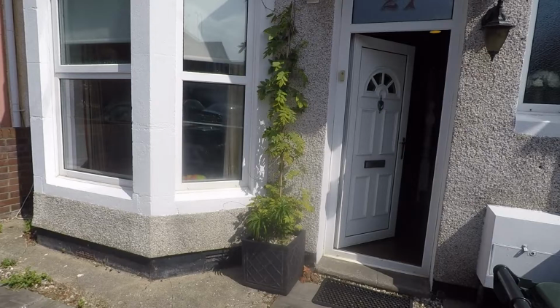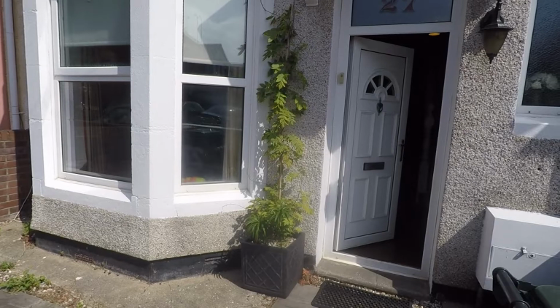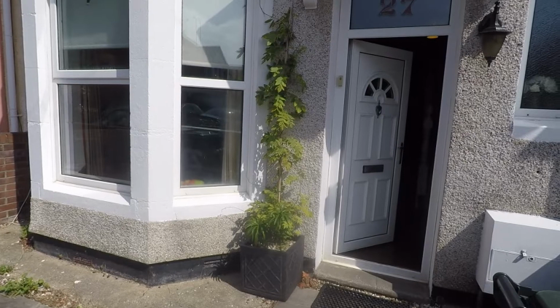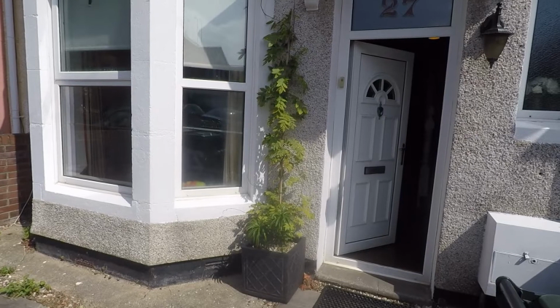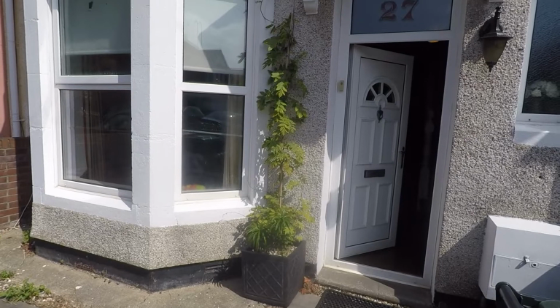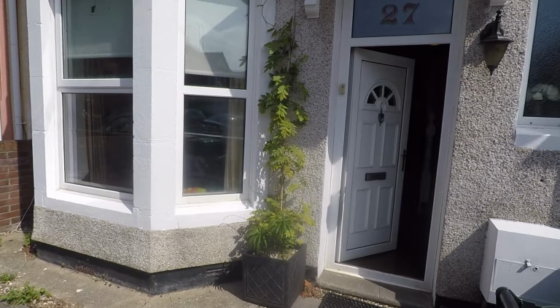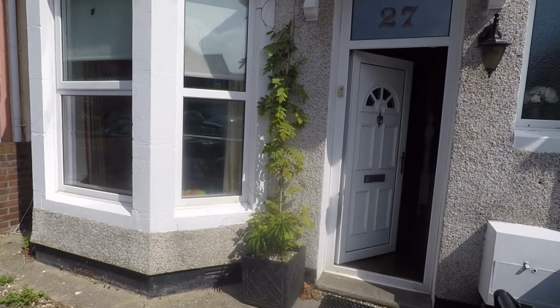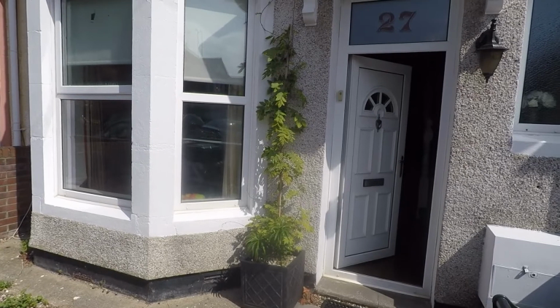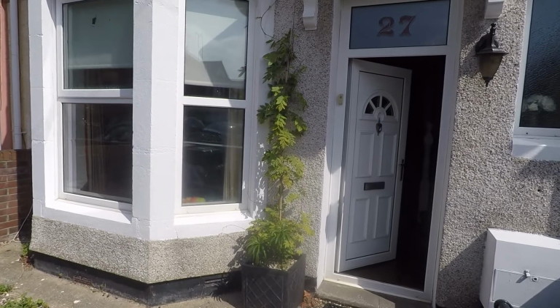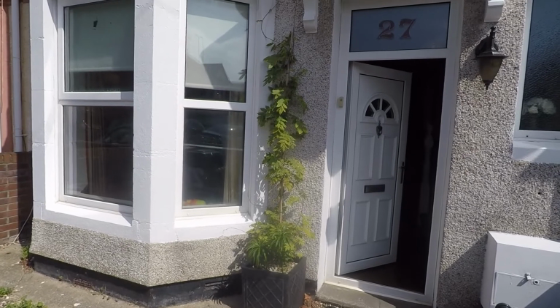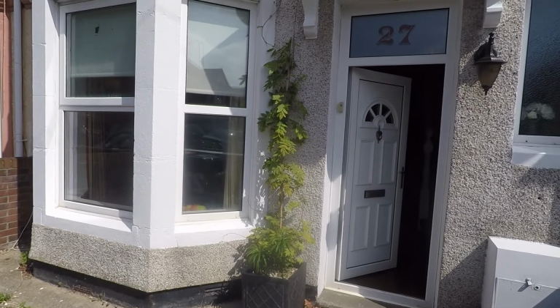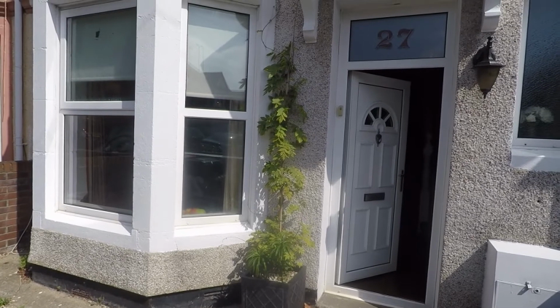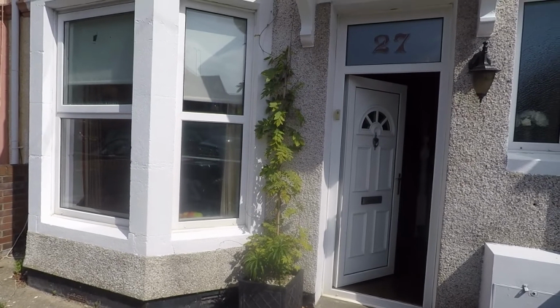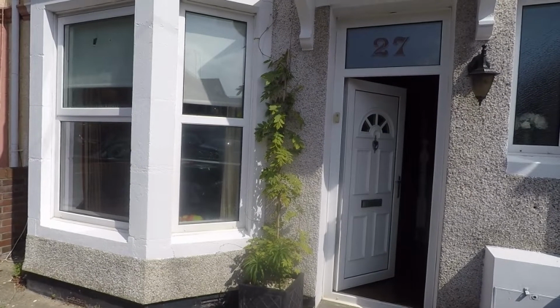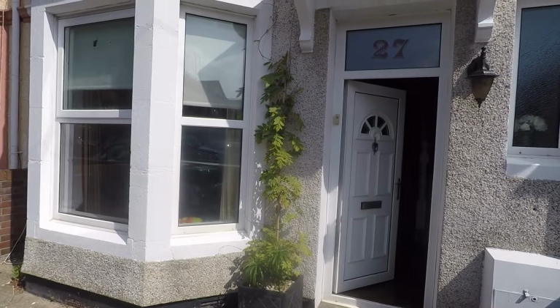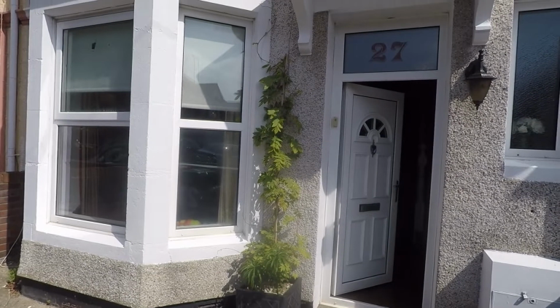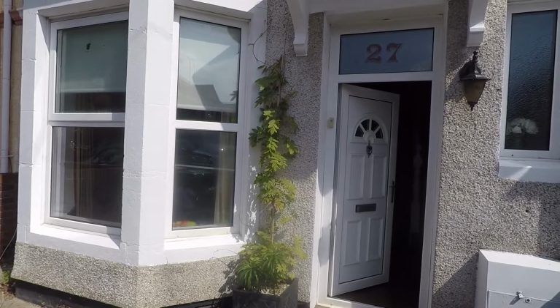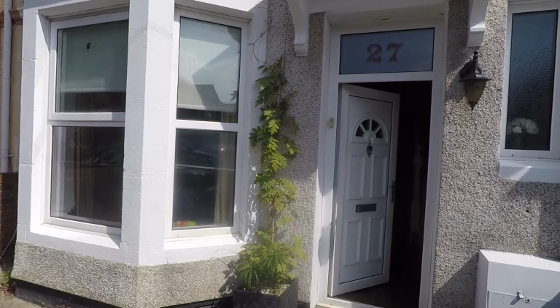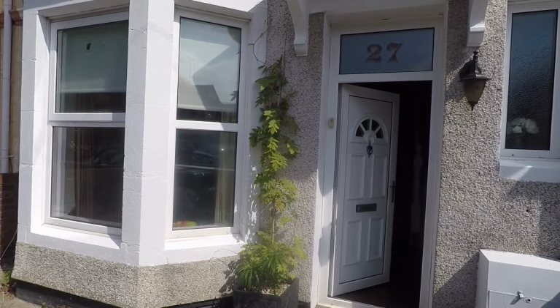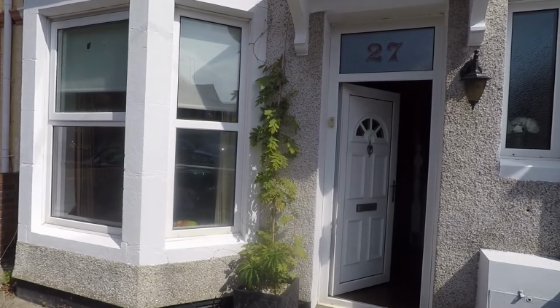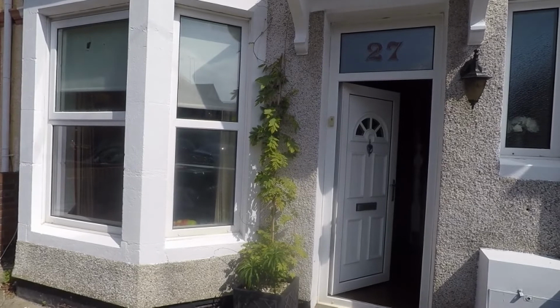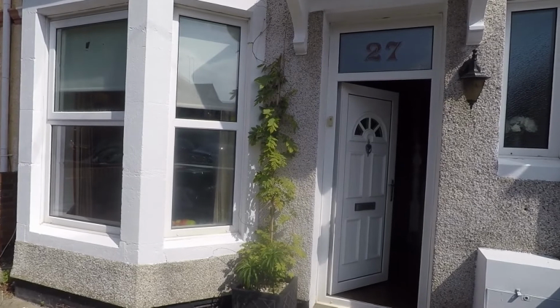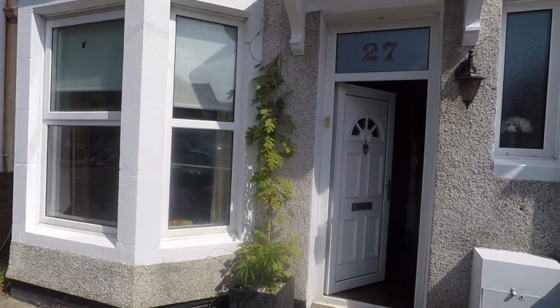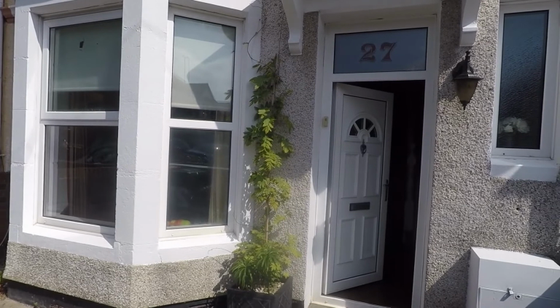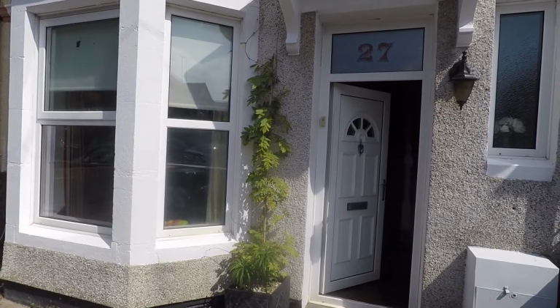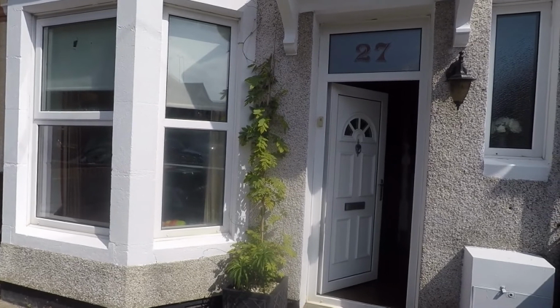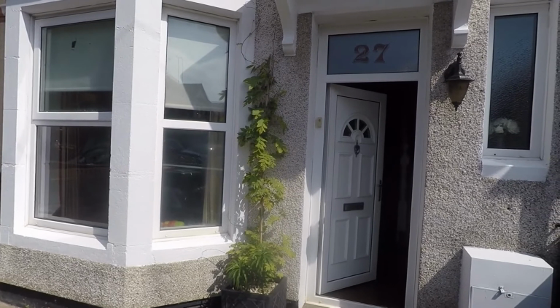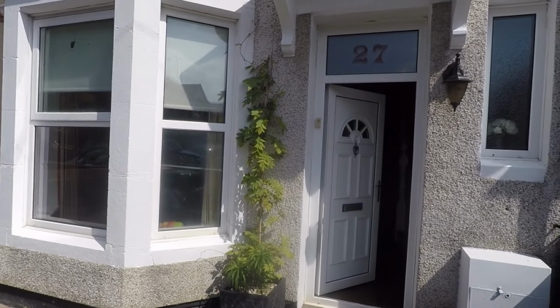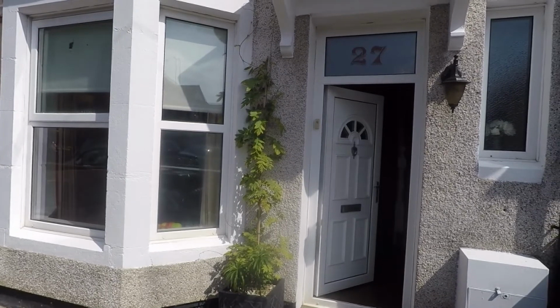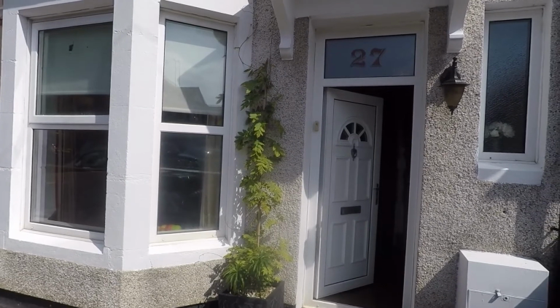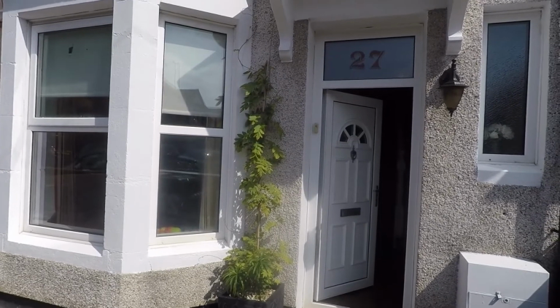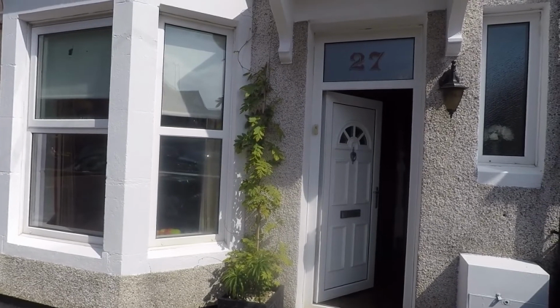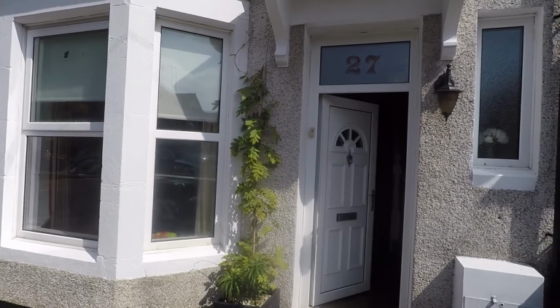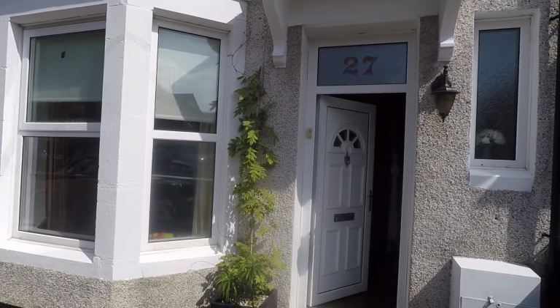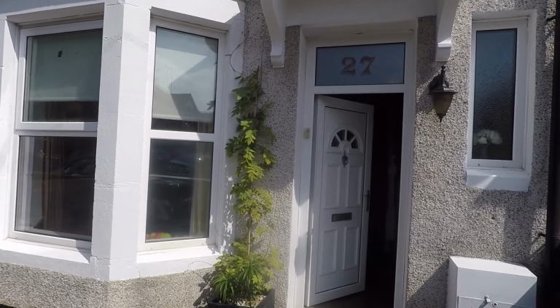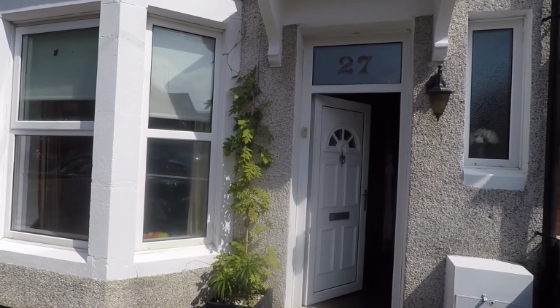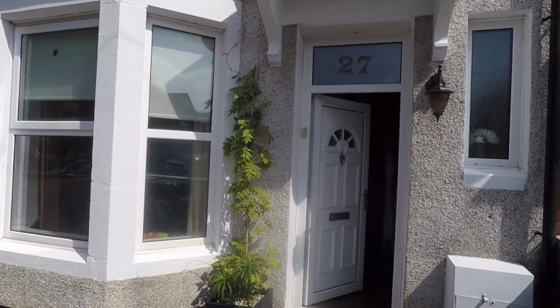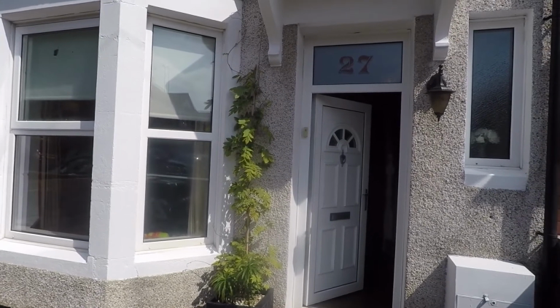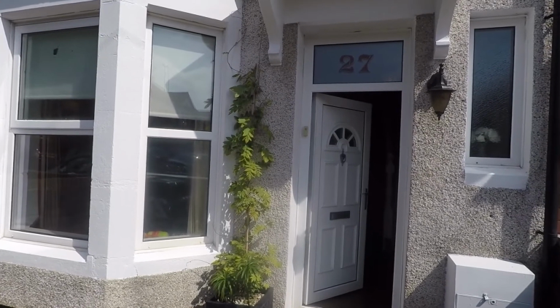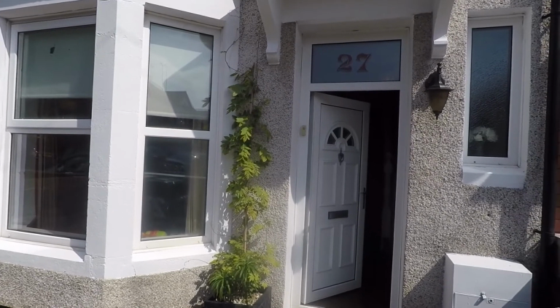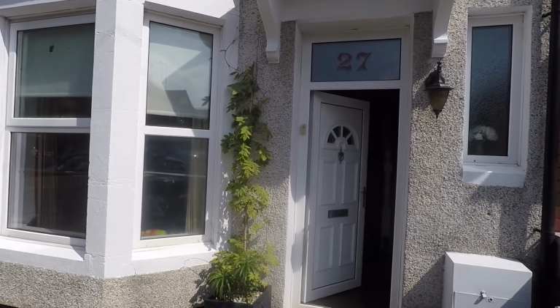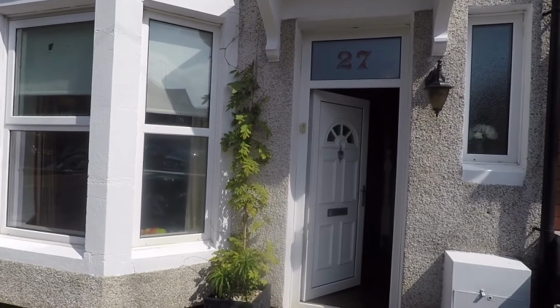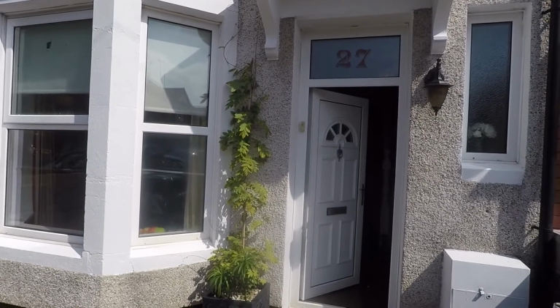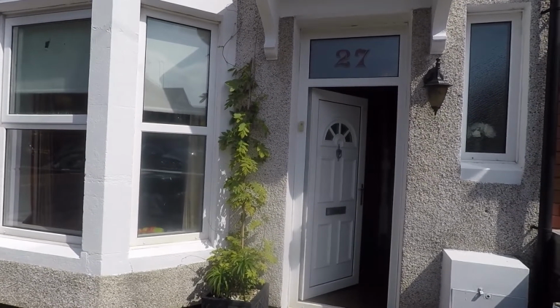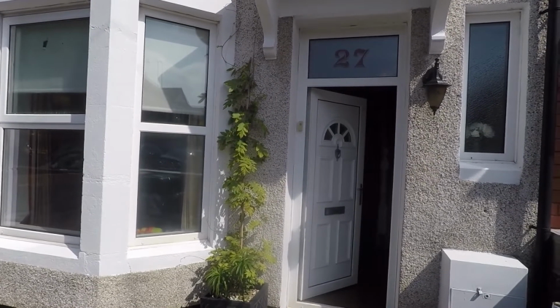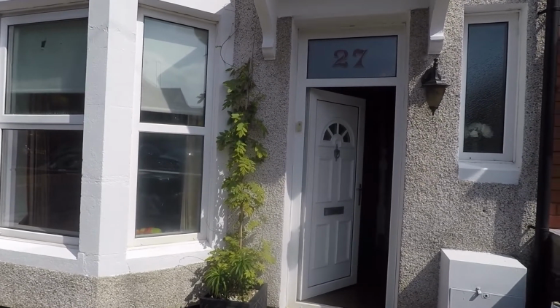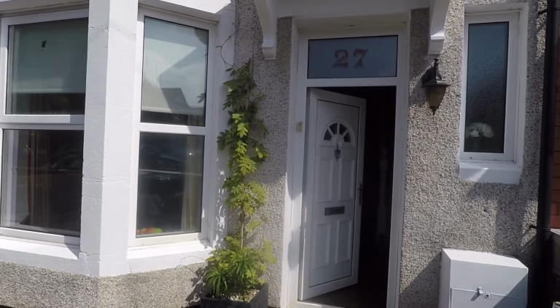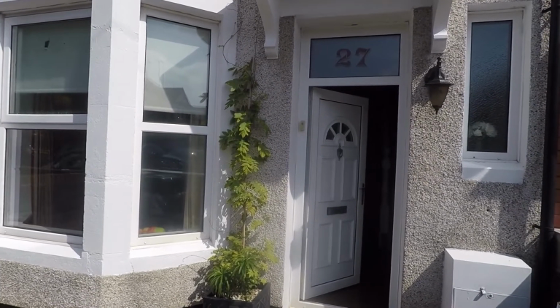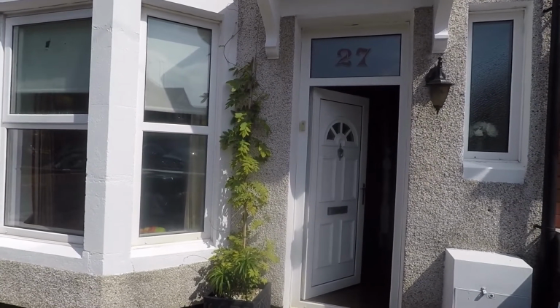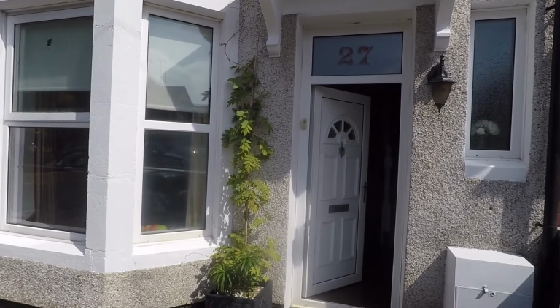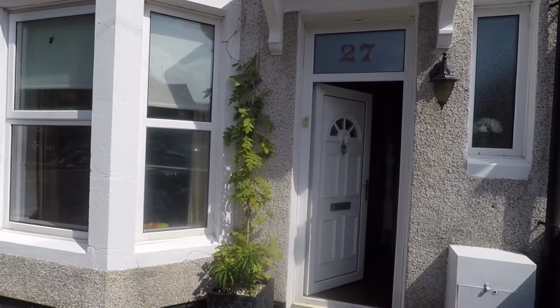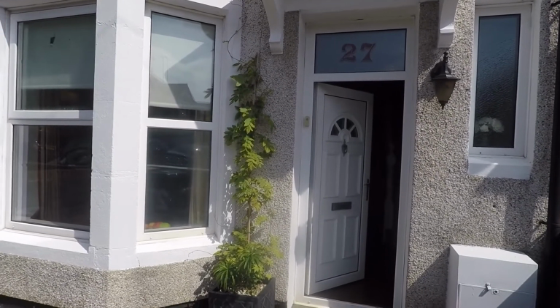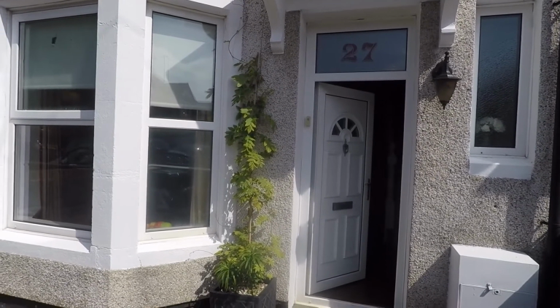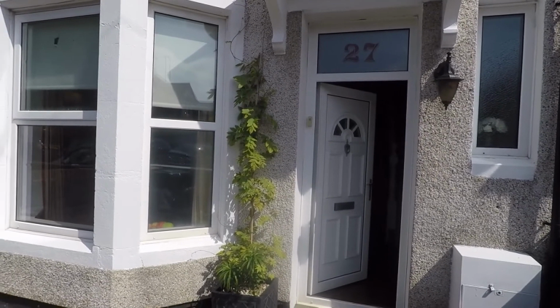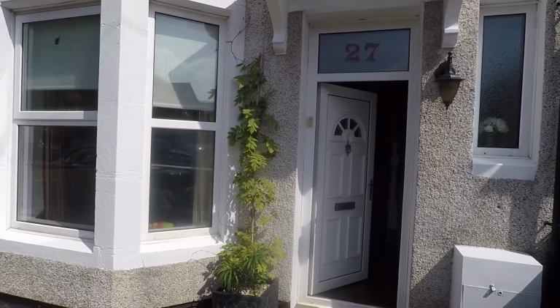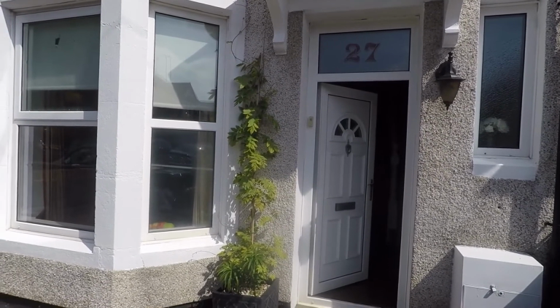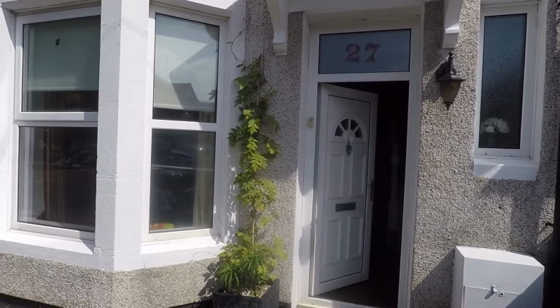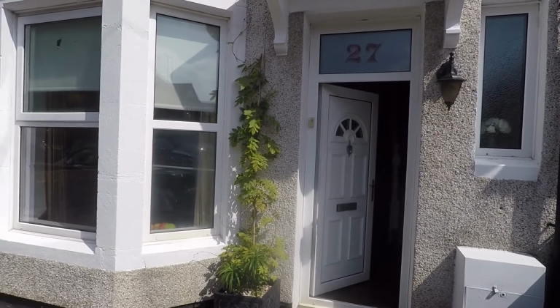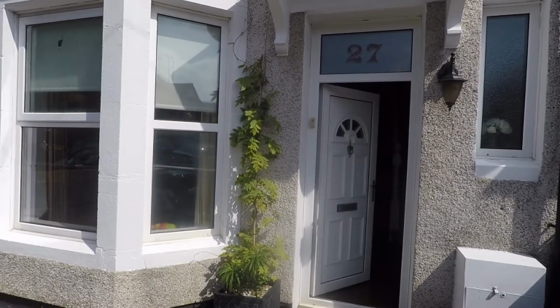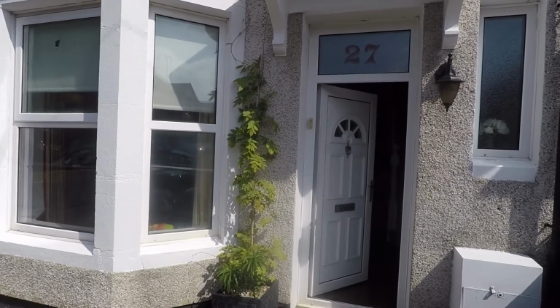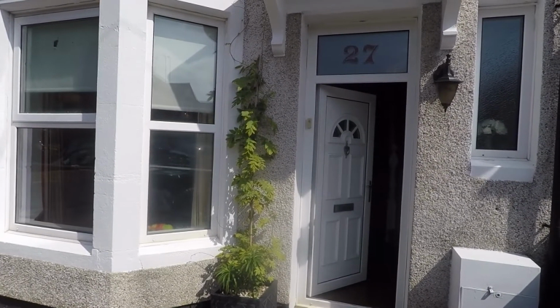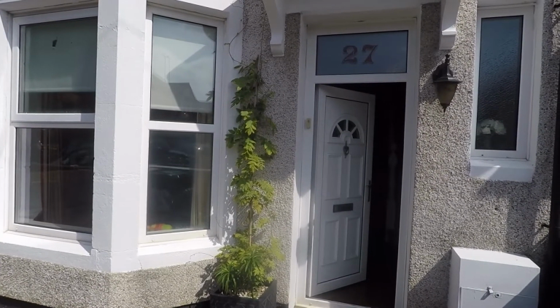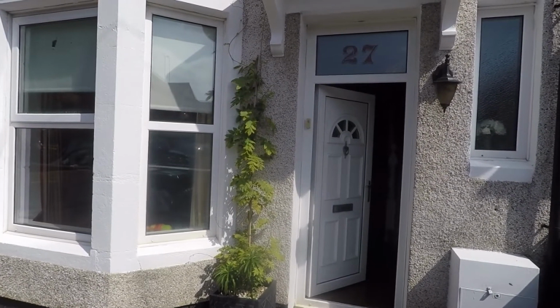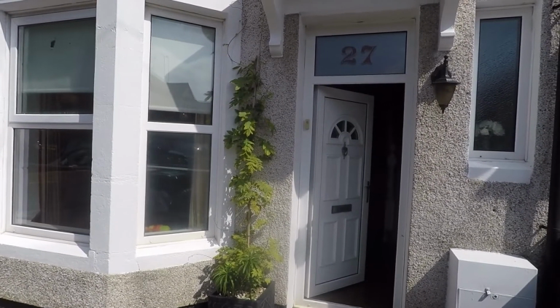Welcome to this Pinkmood video tour of this three-bedroom terrace property situated on Bethulham Road in Newport.